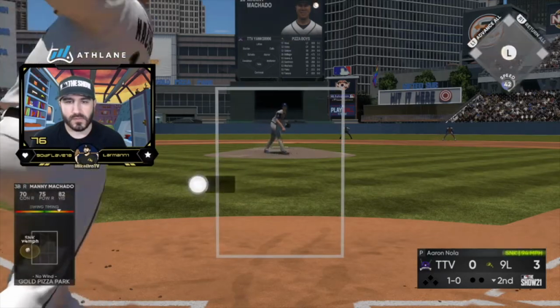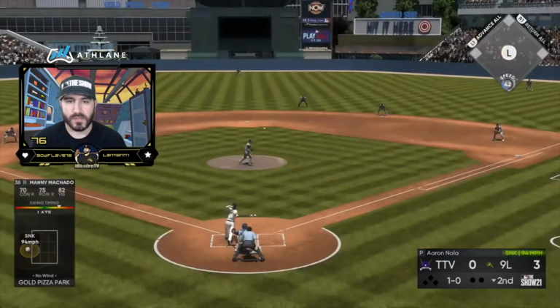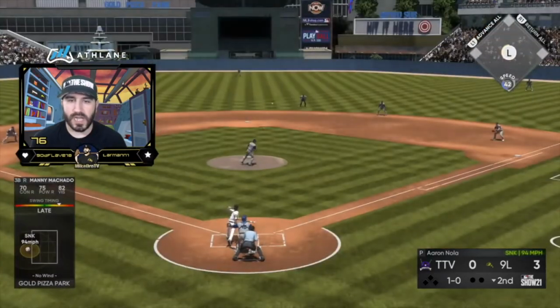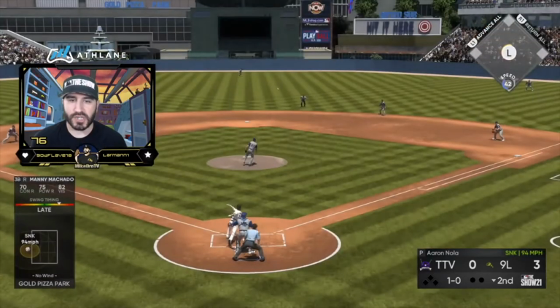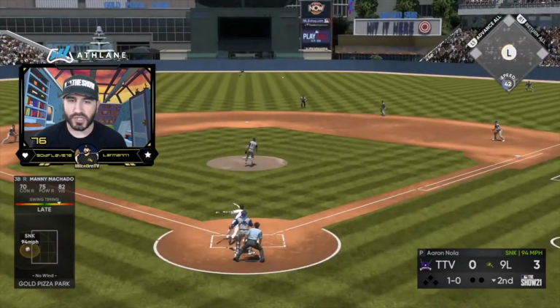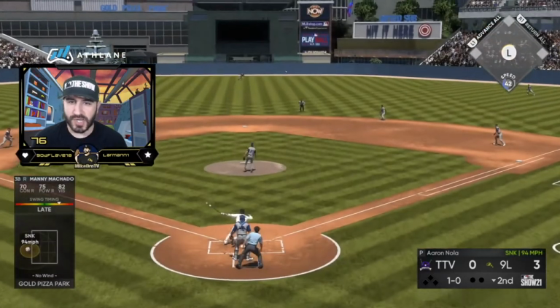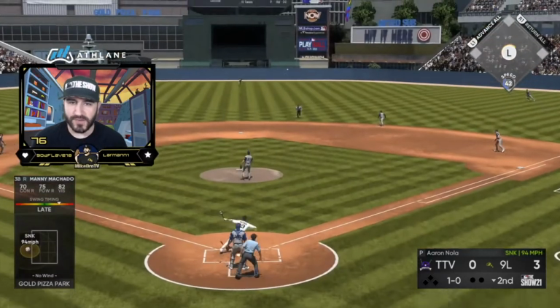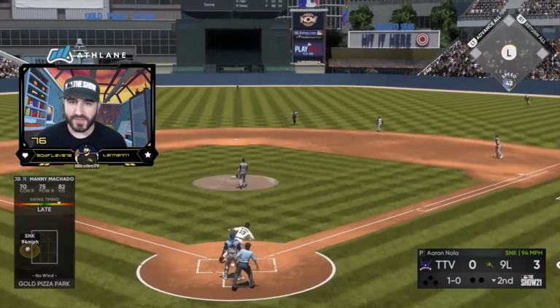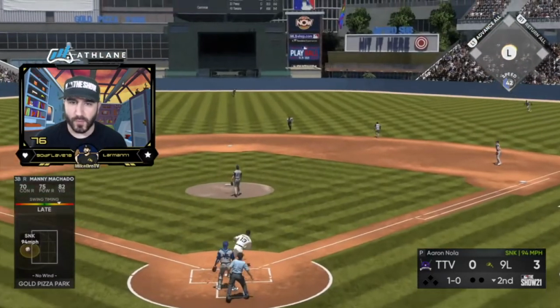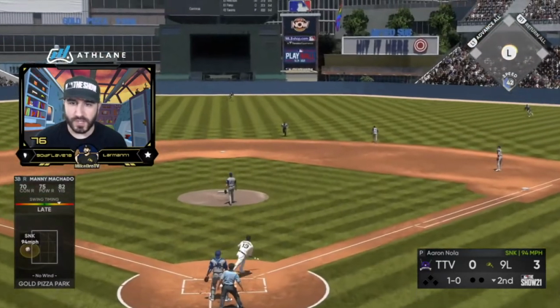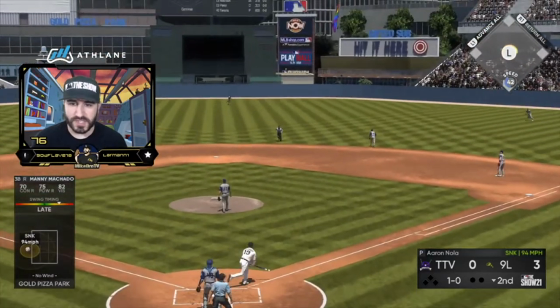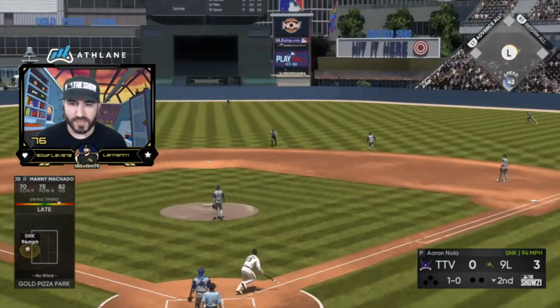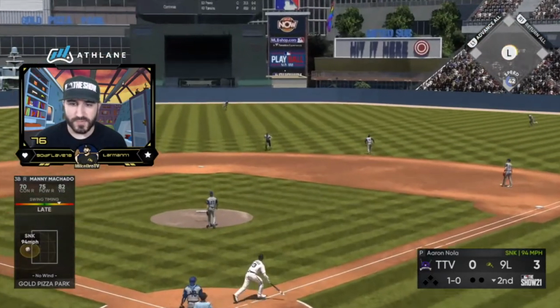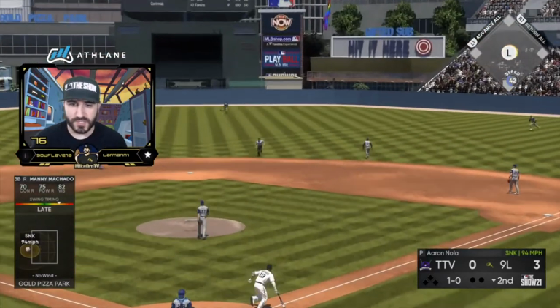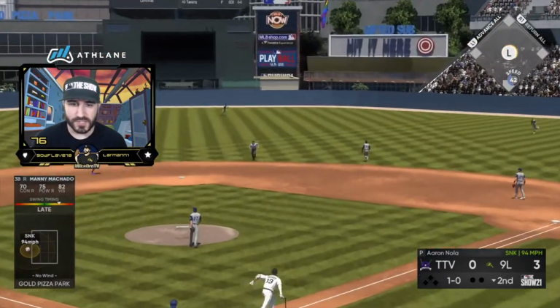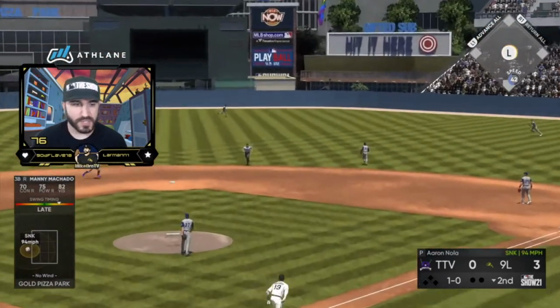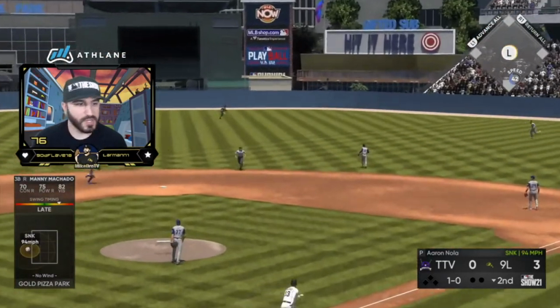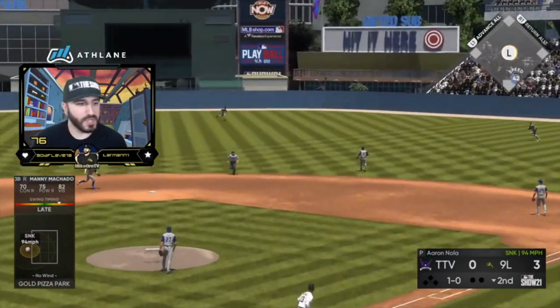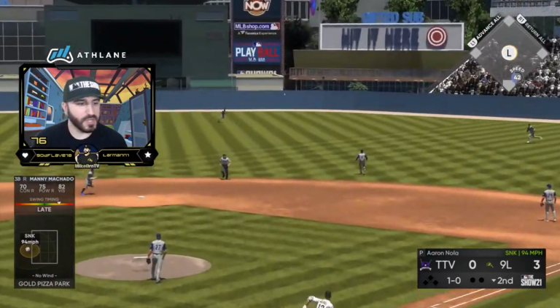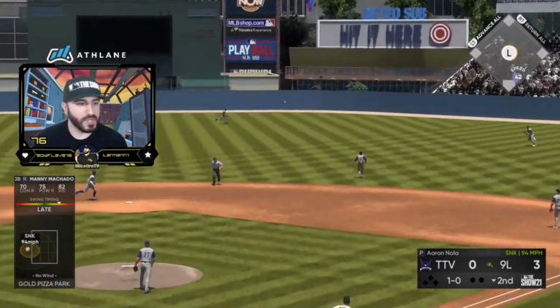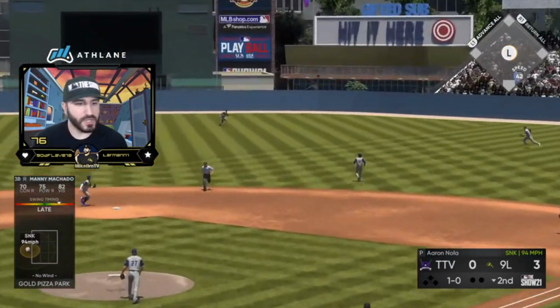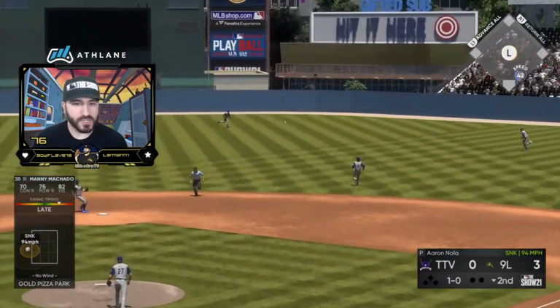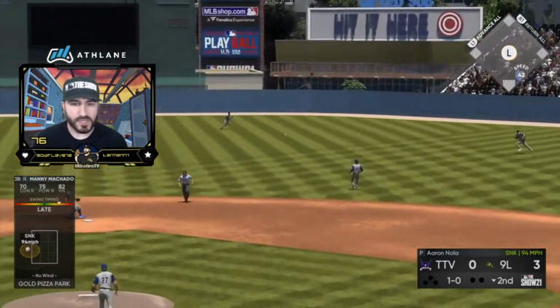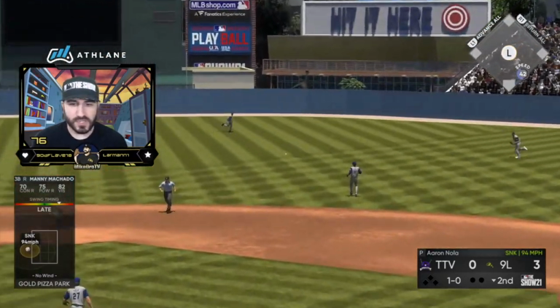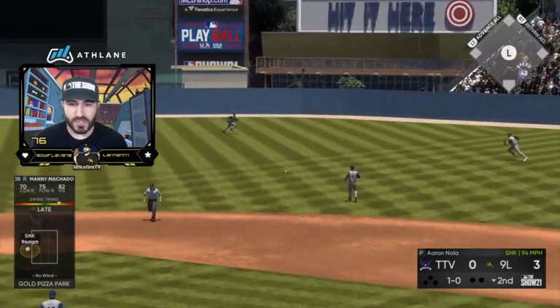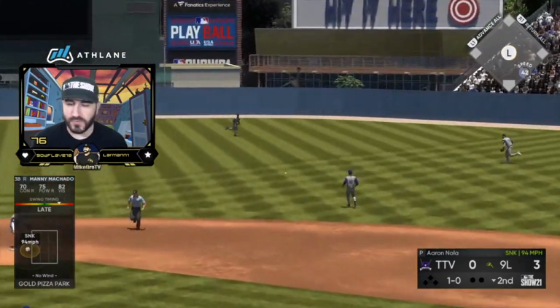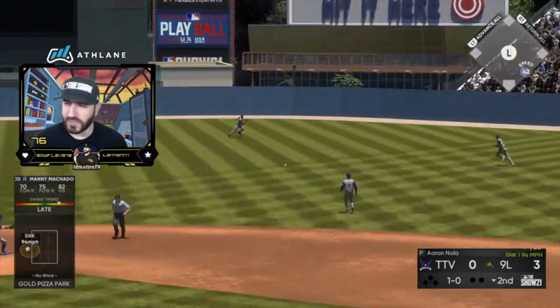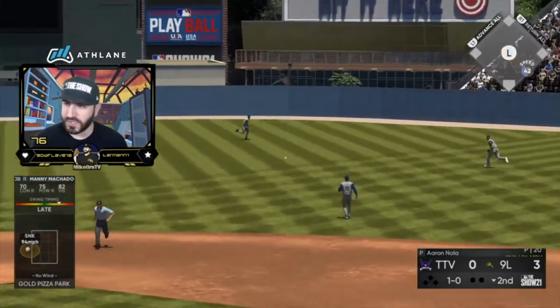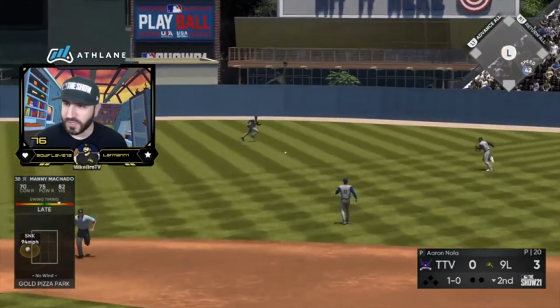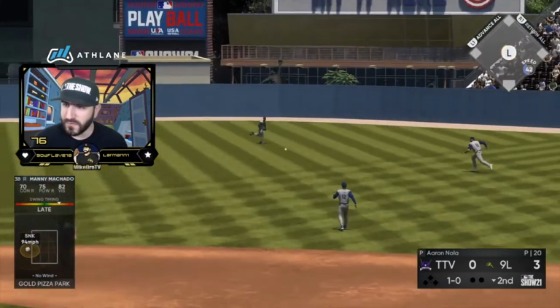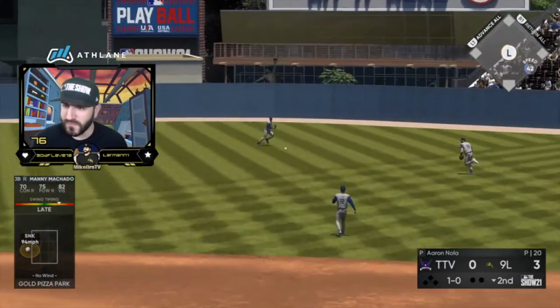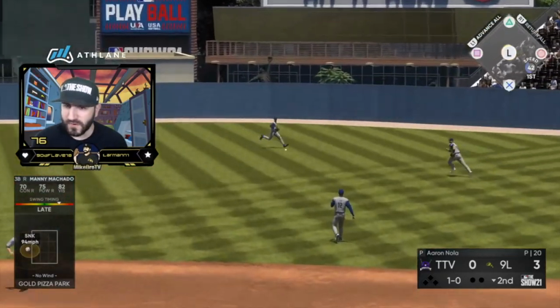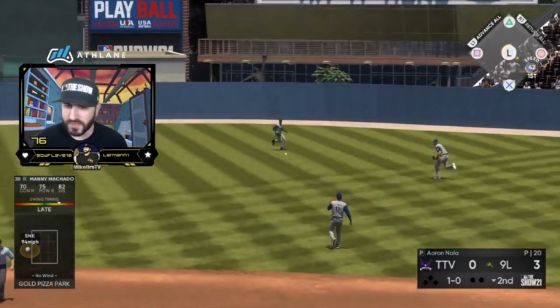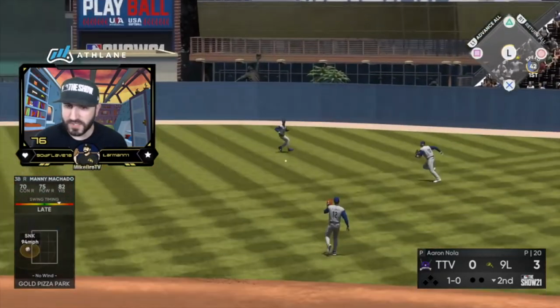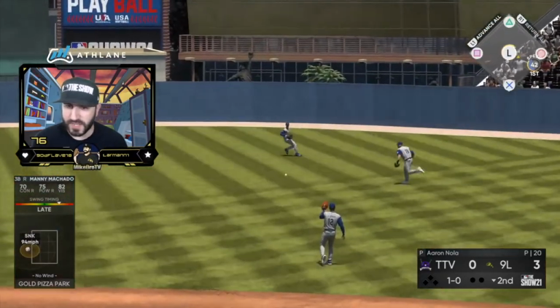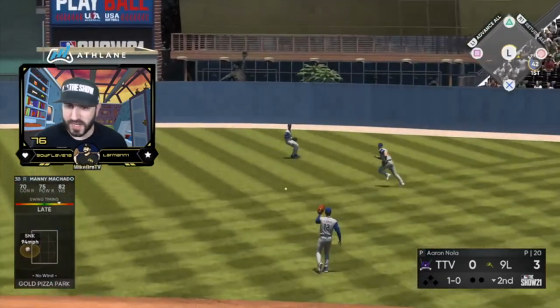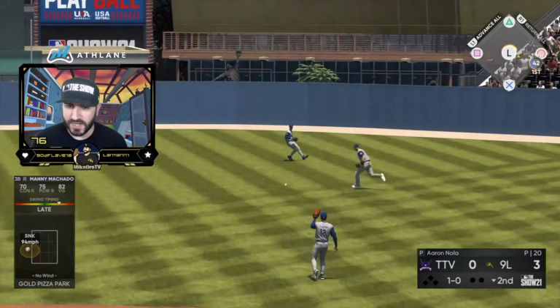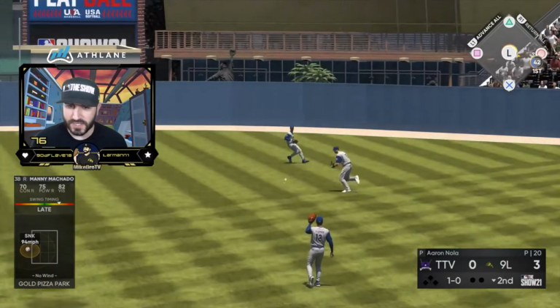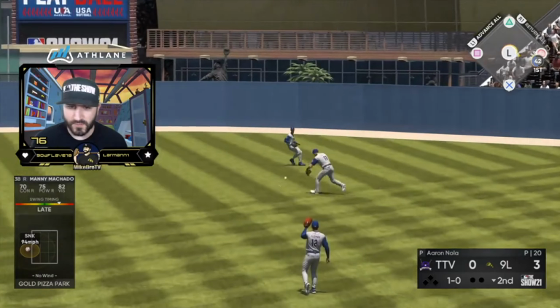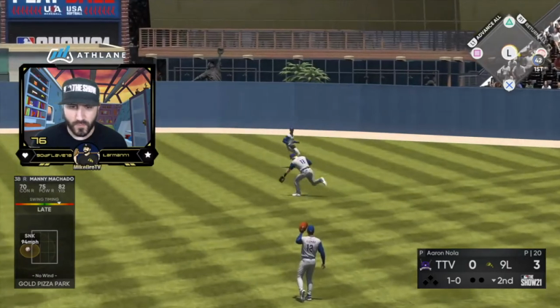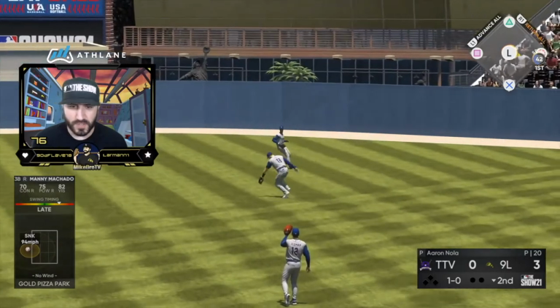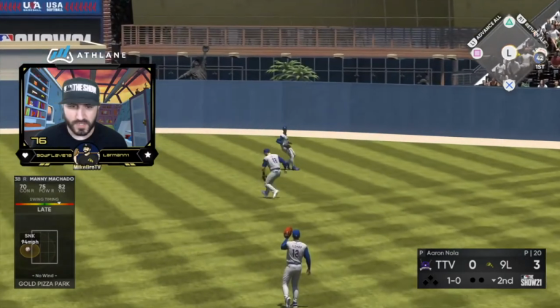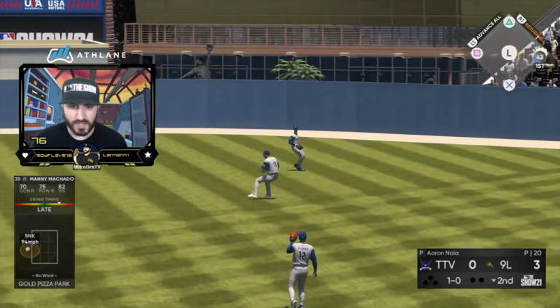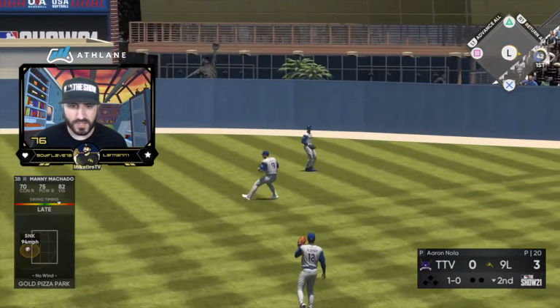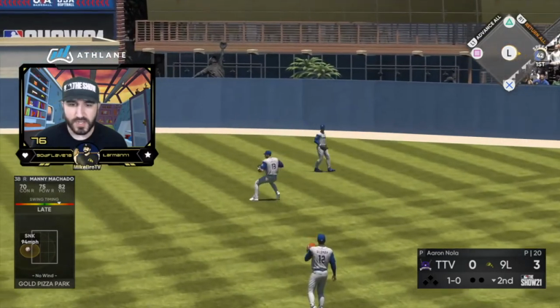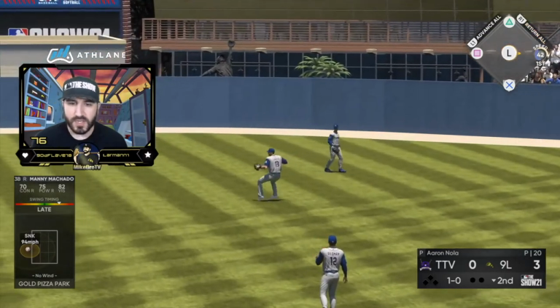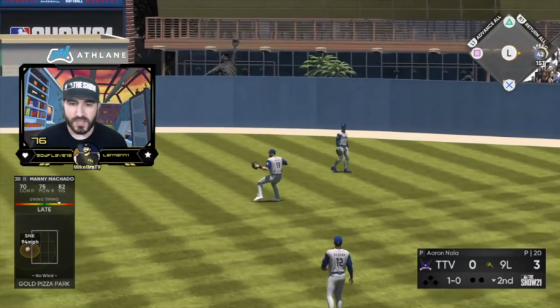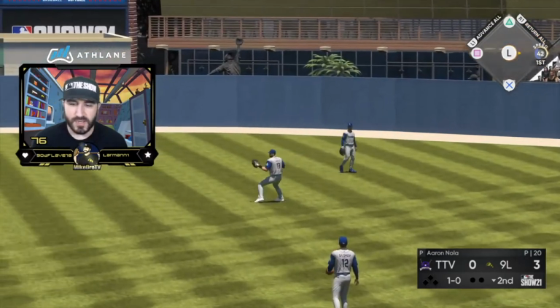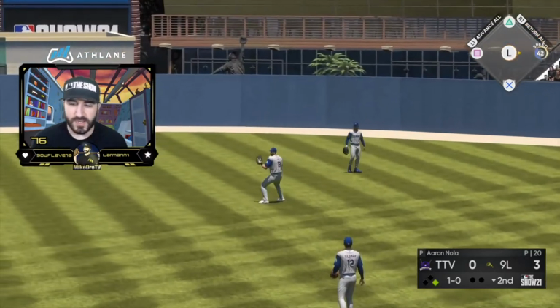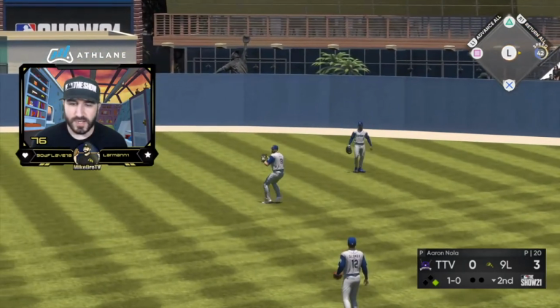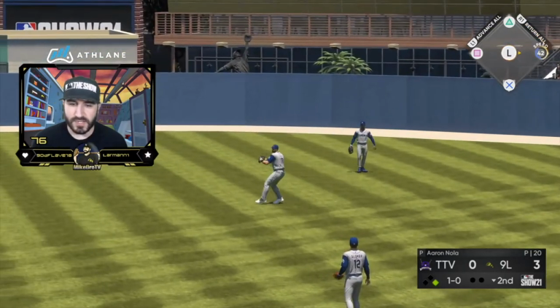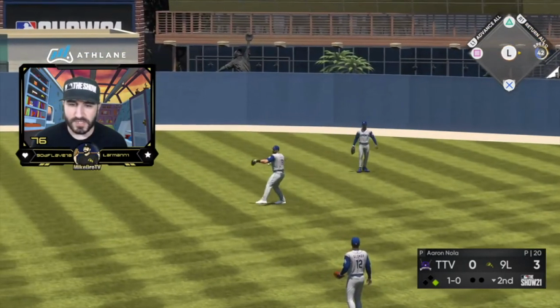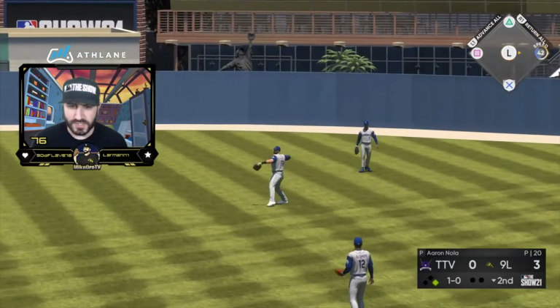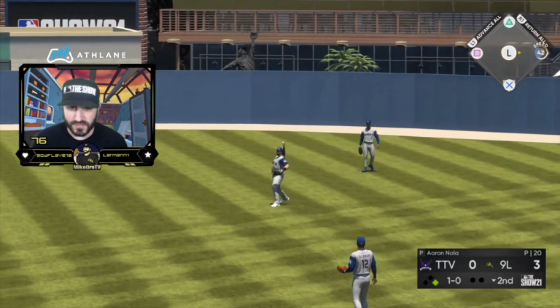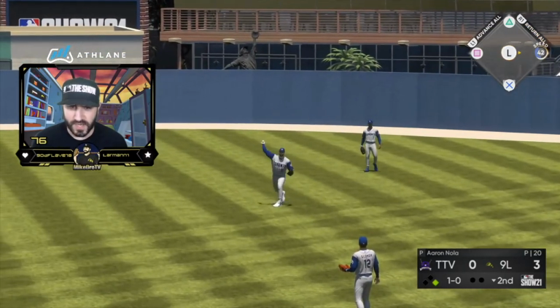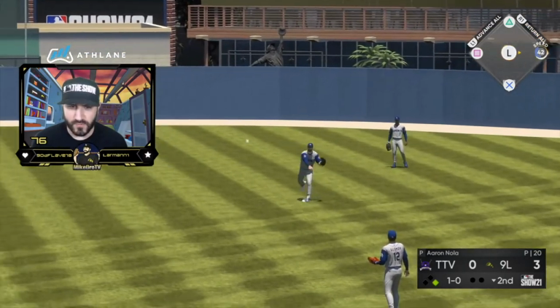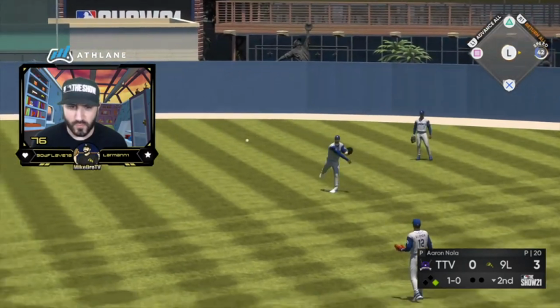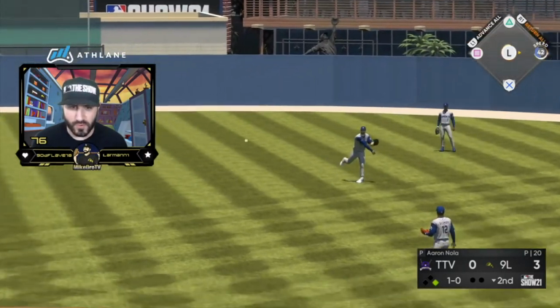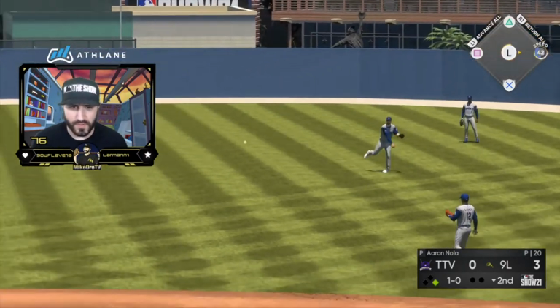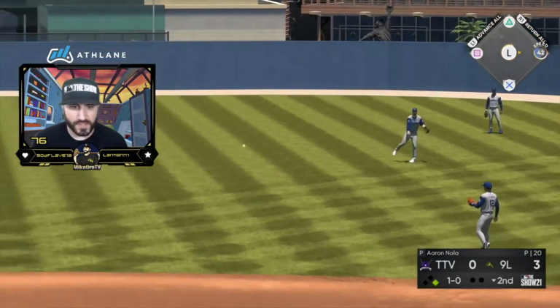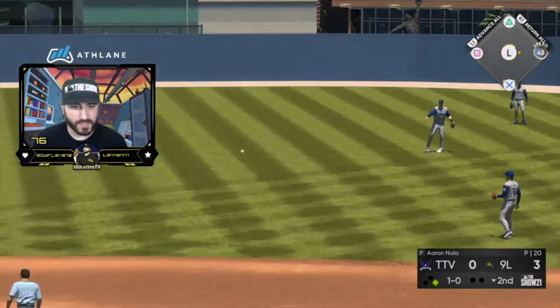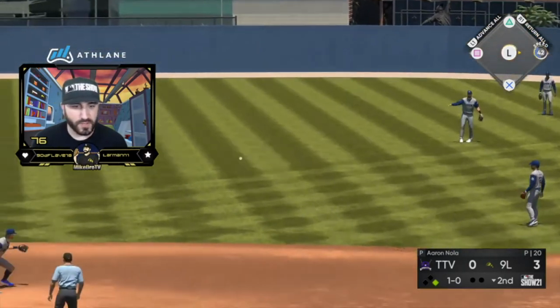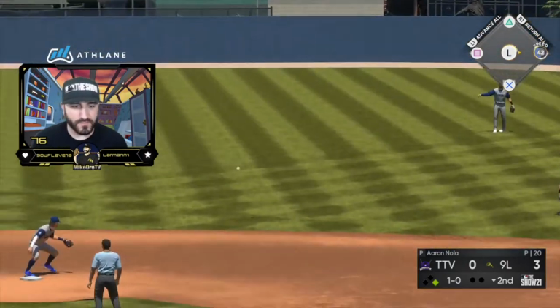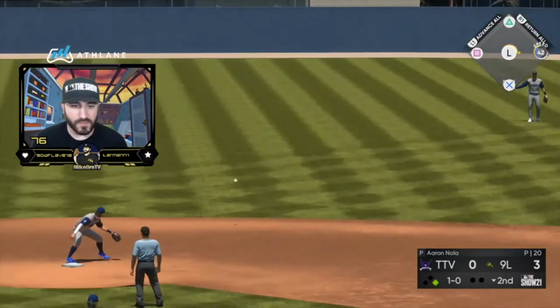I should not have swung at that pitch — it was too far inside, I swung late, and I still got rewarded. That's awful.